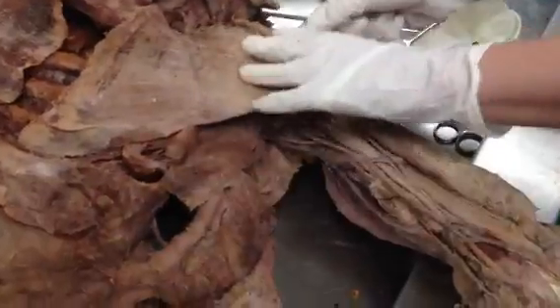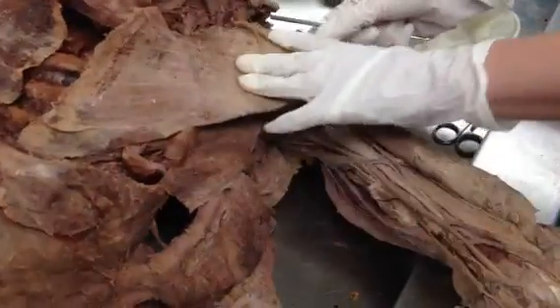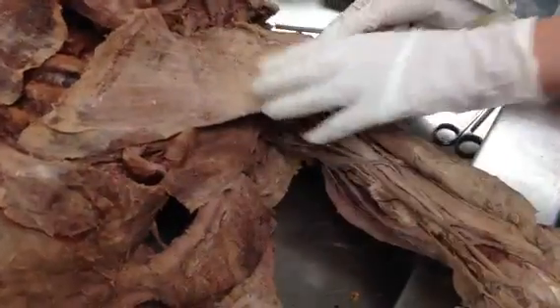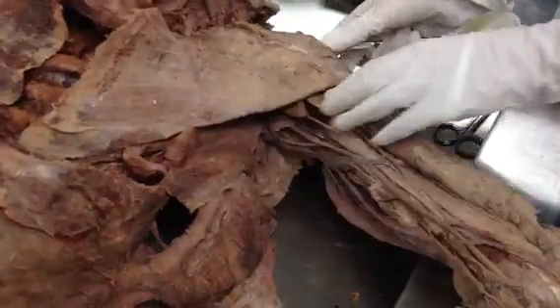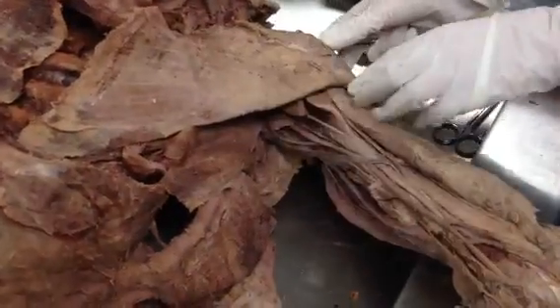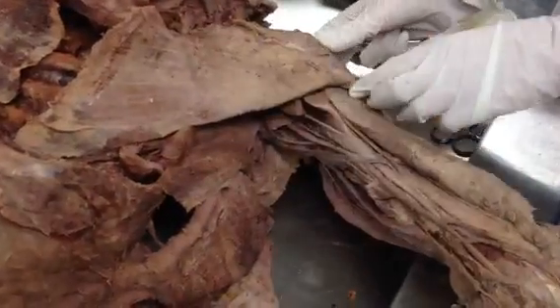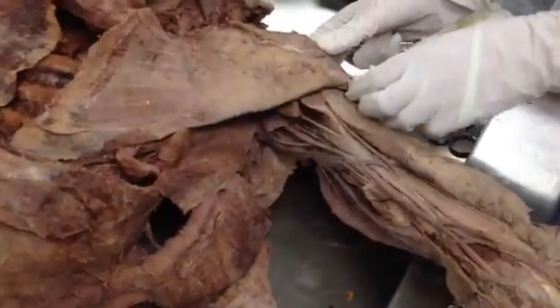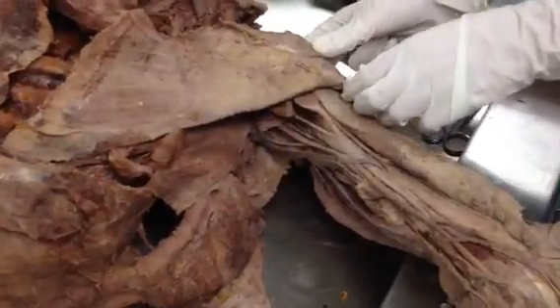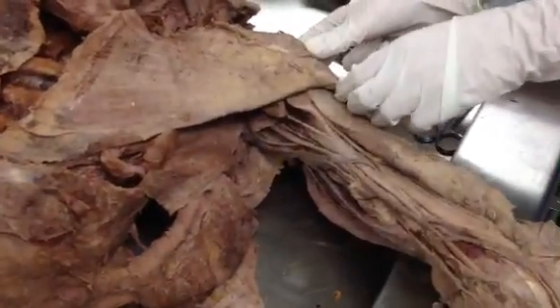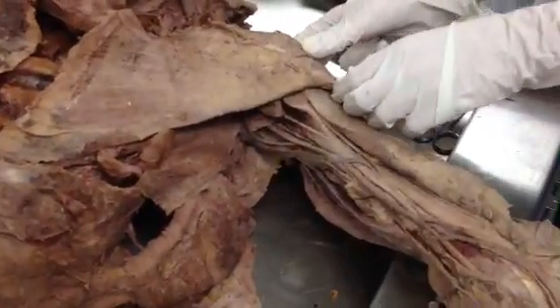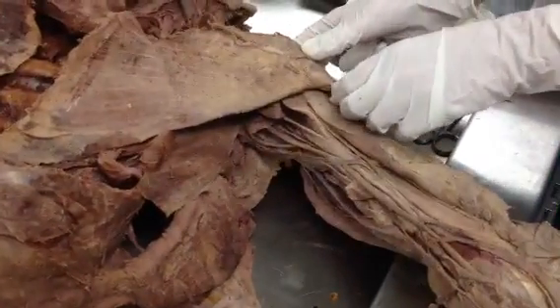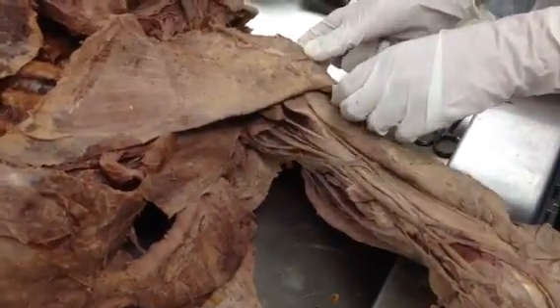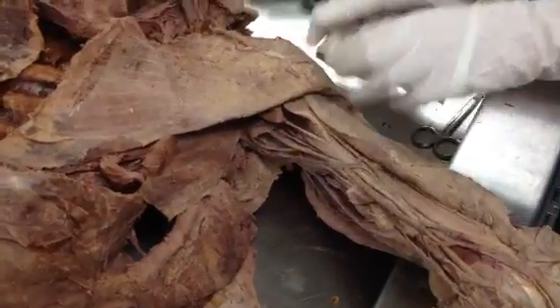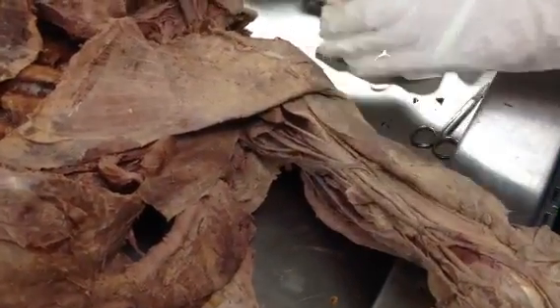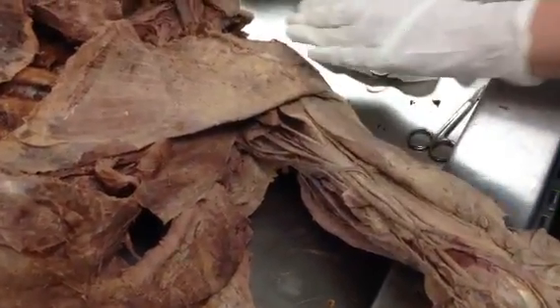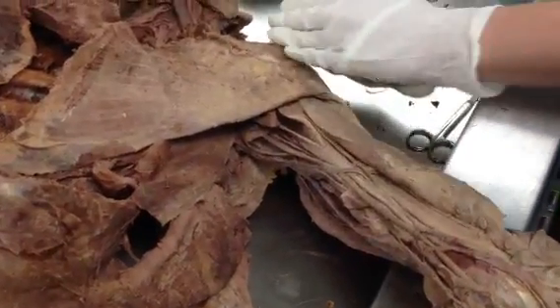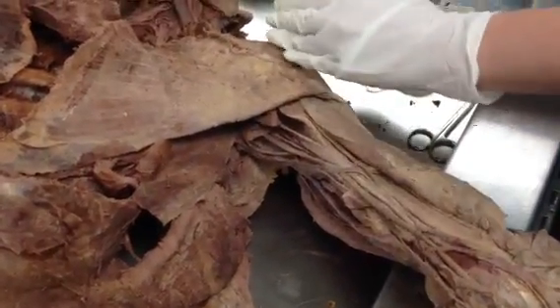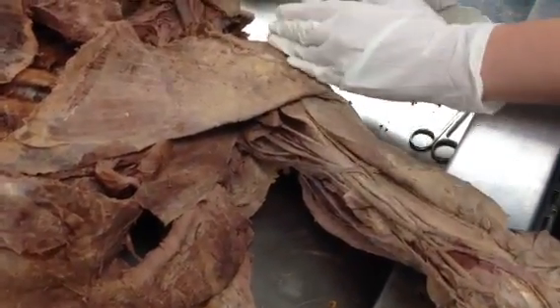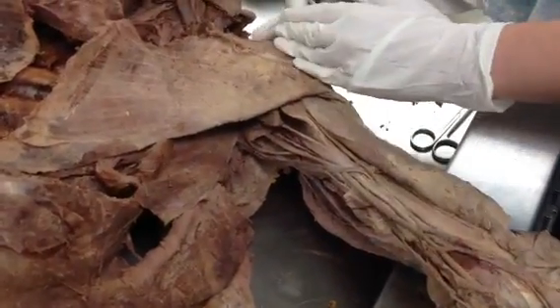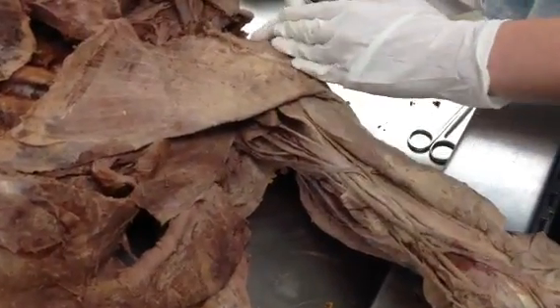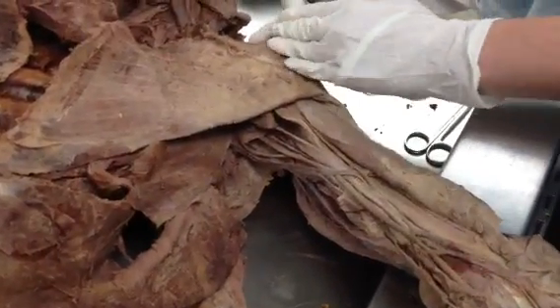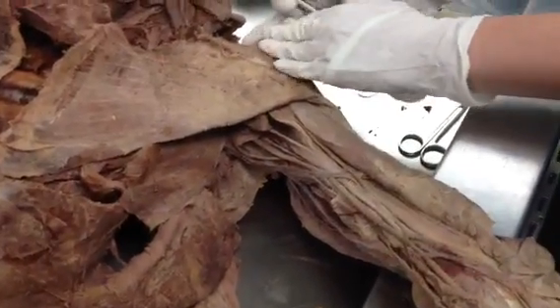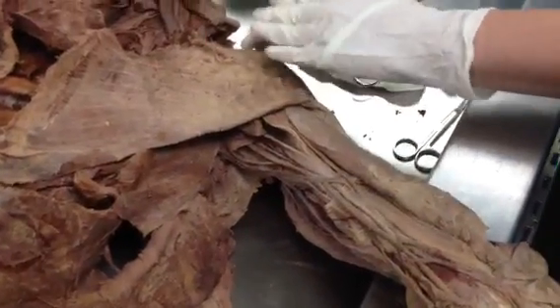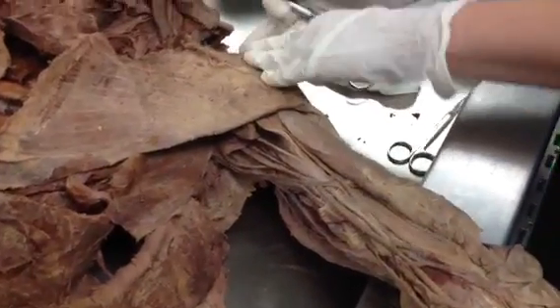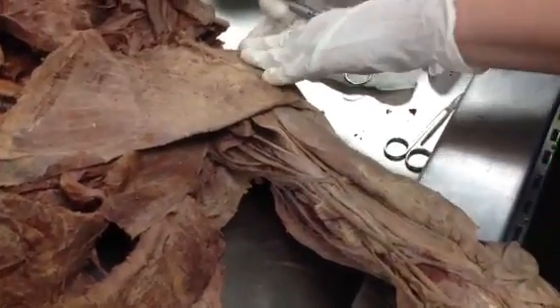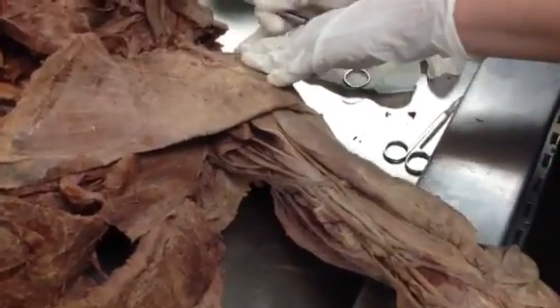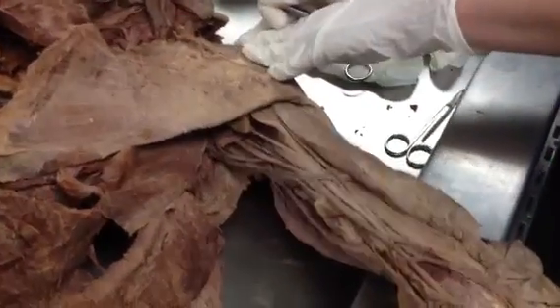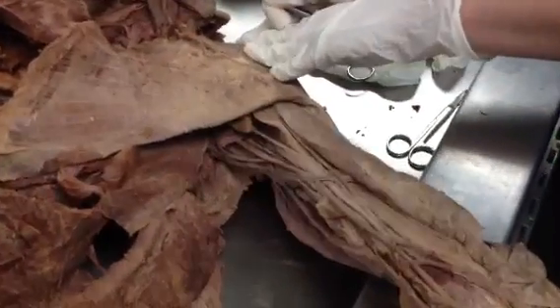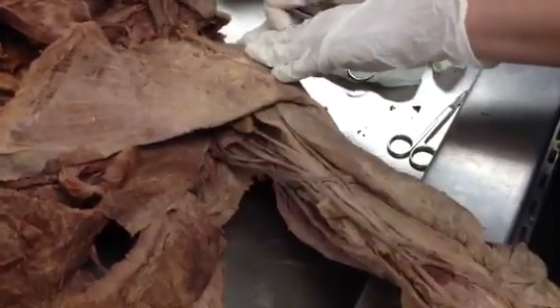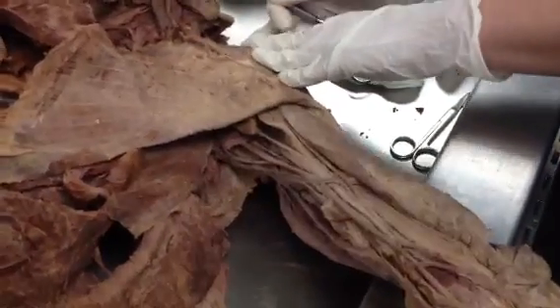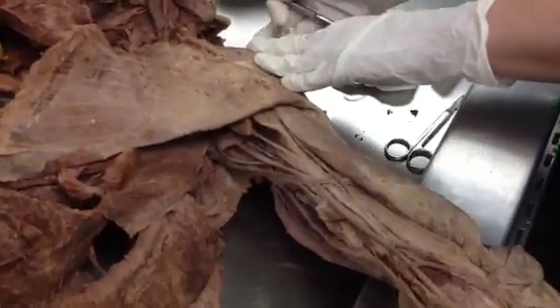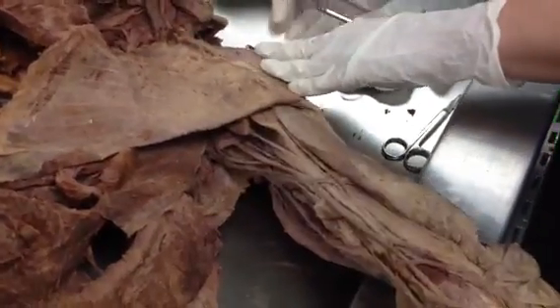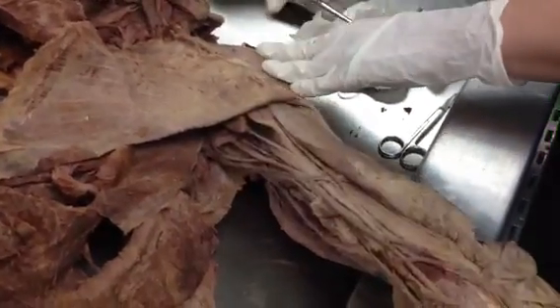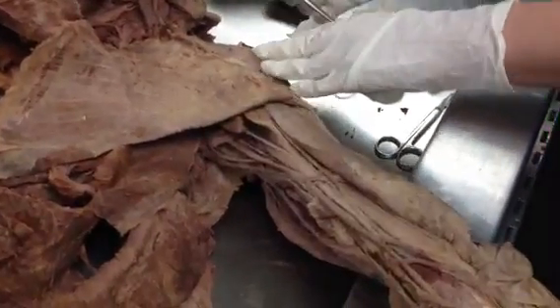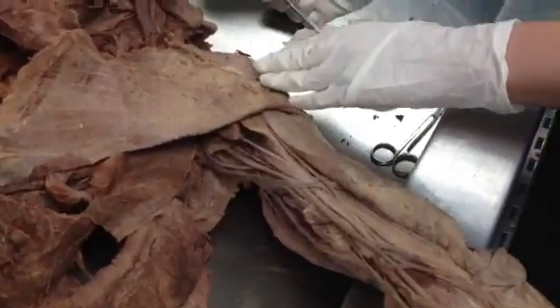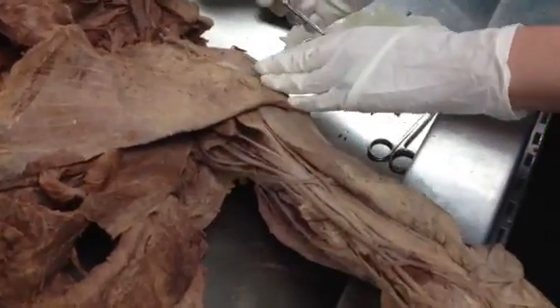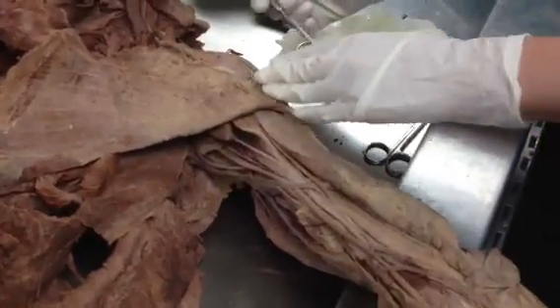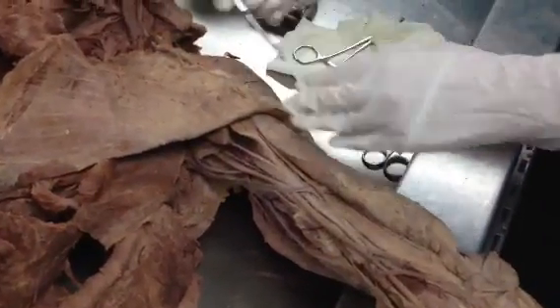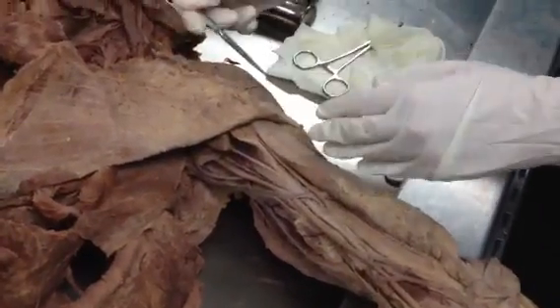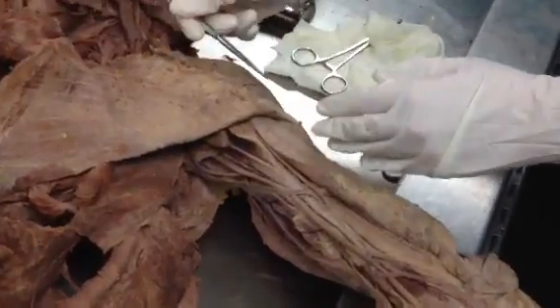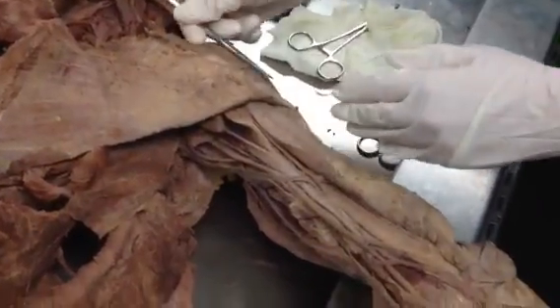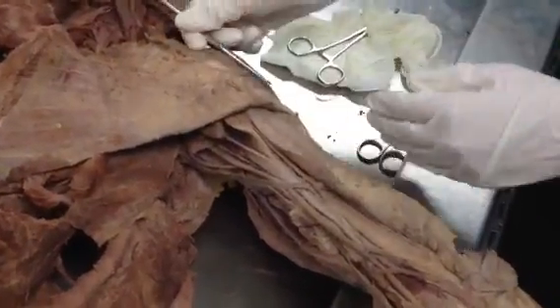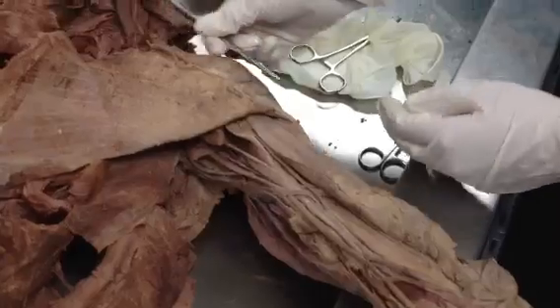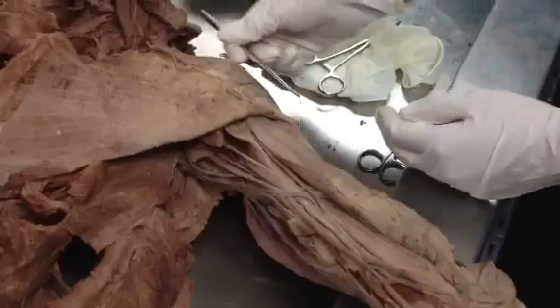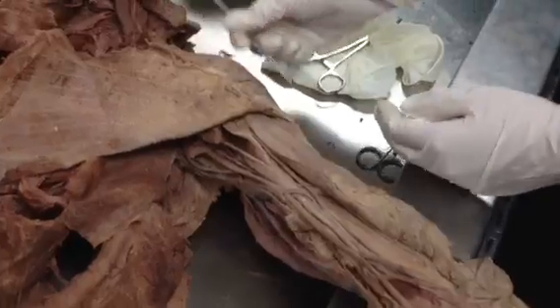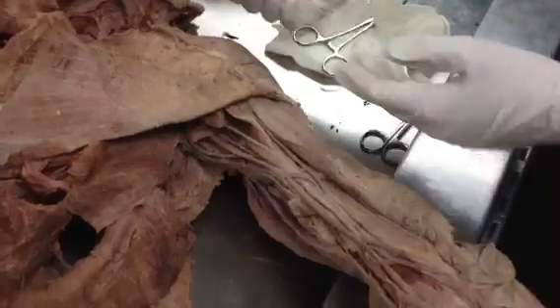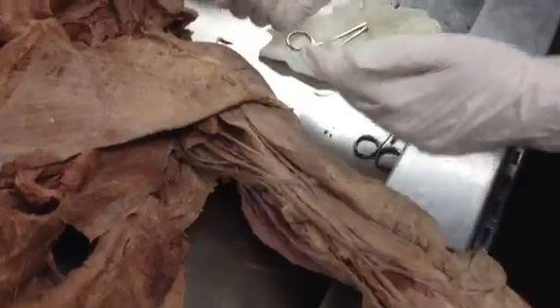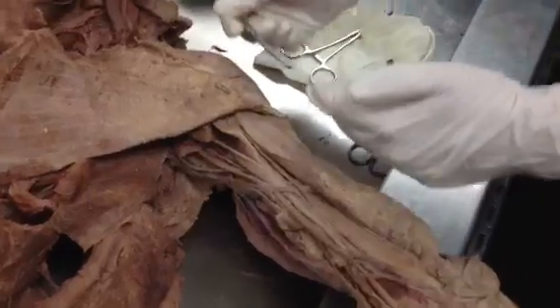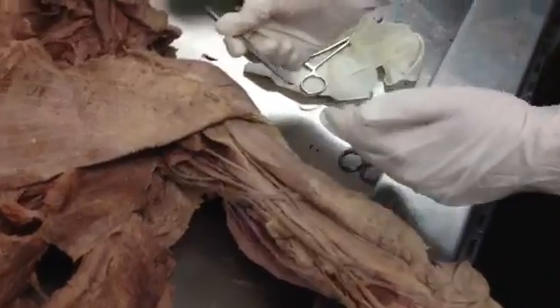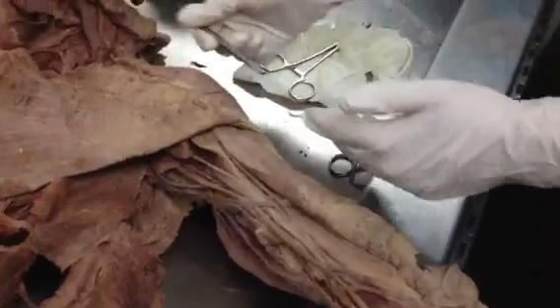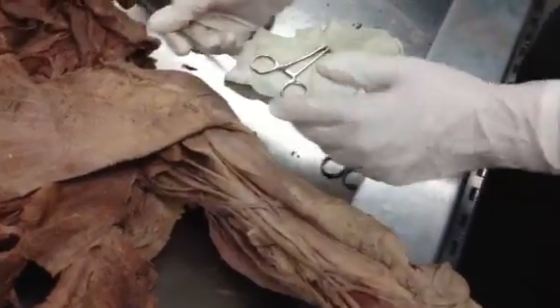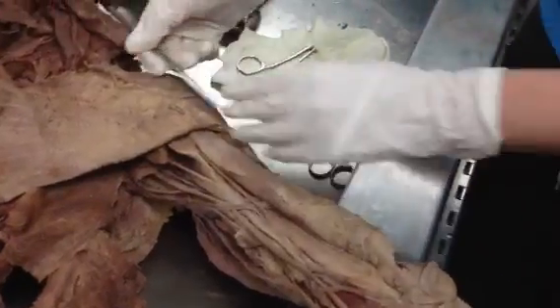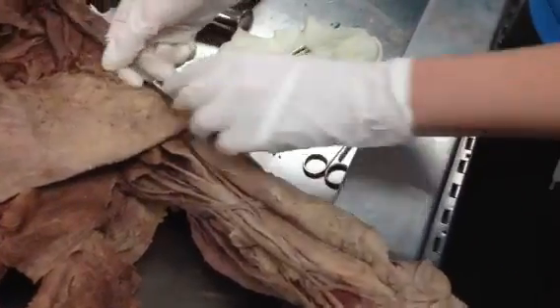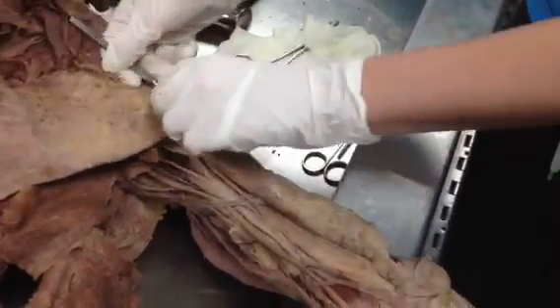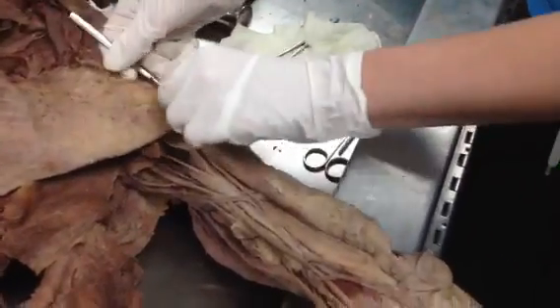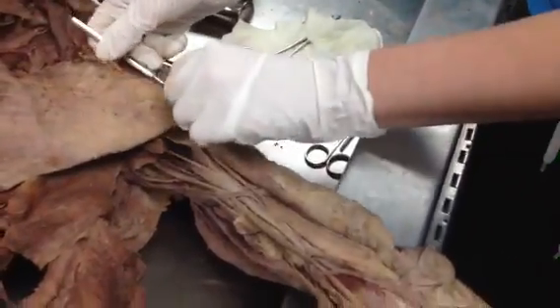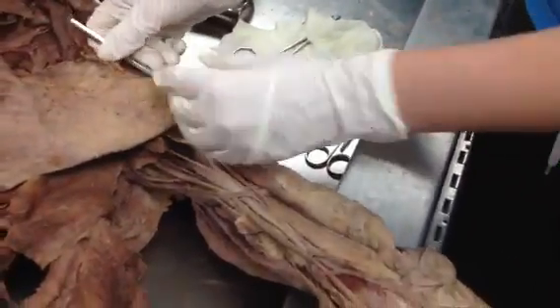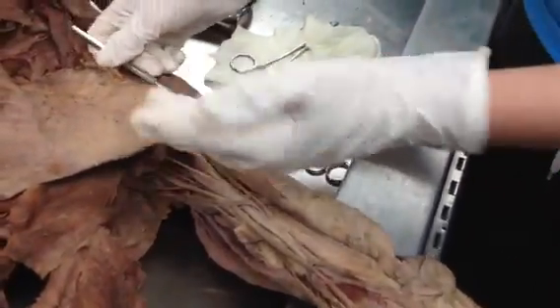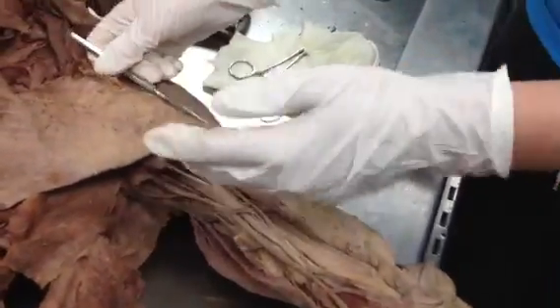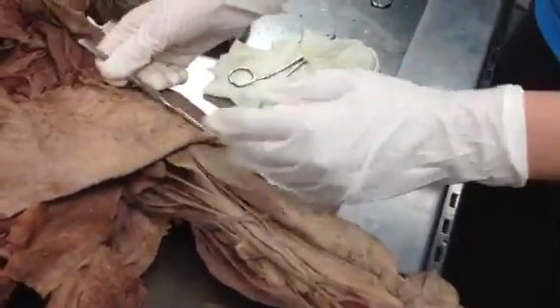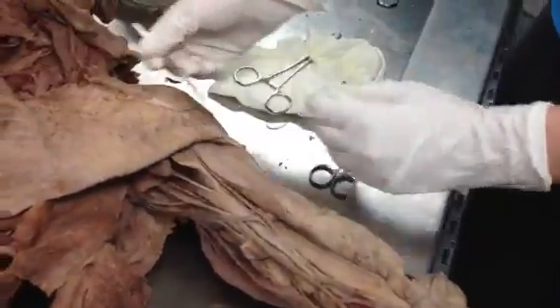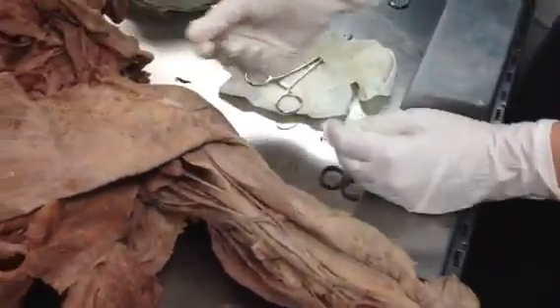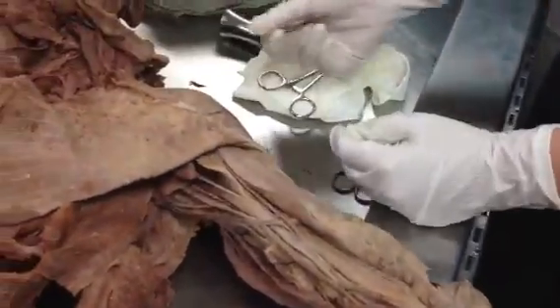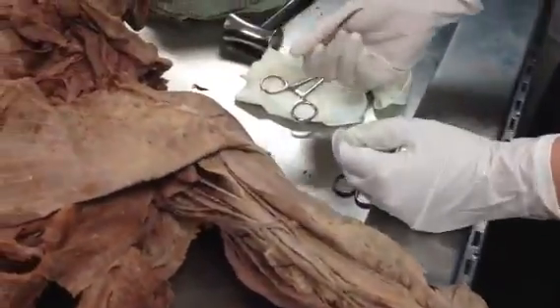Then you can see part of your deltoid. So there's your anterior deltoid.